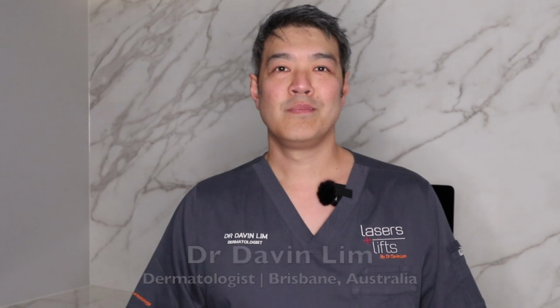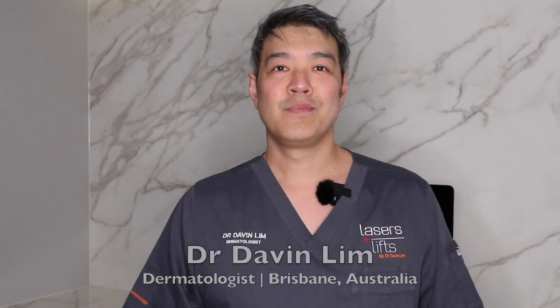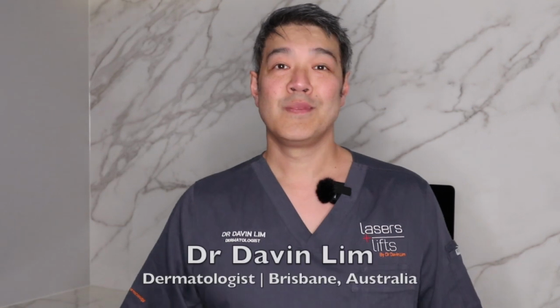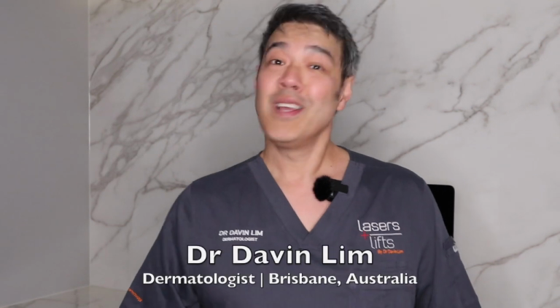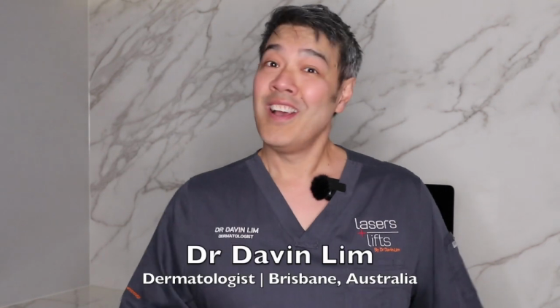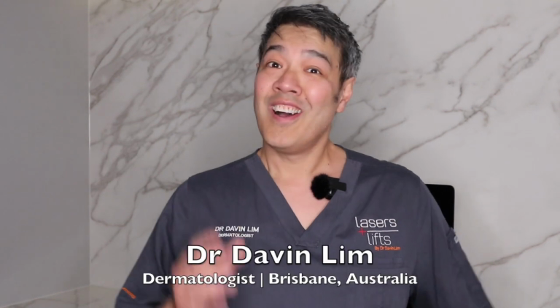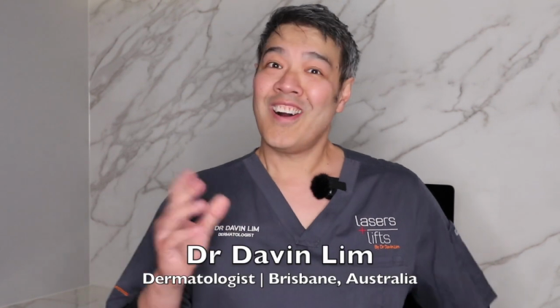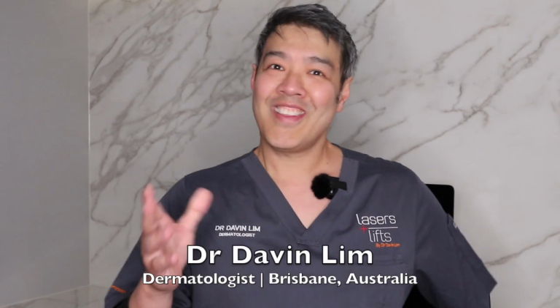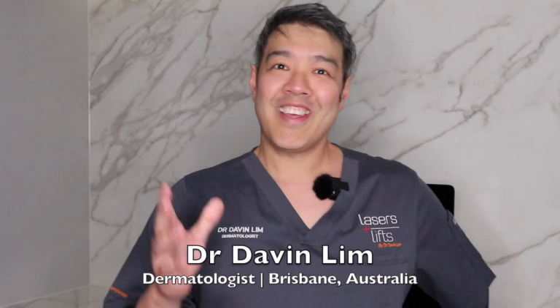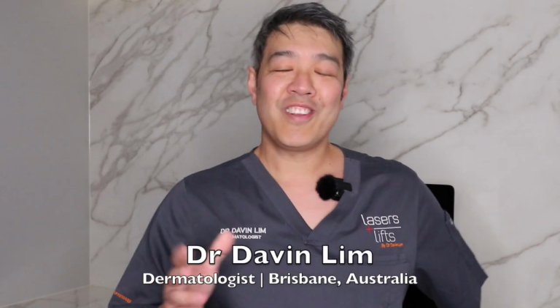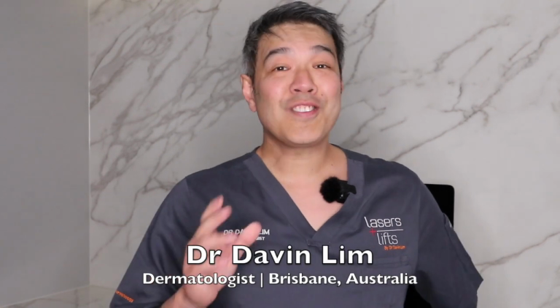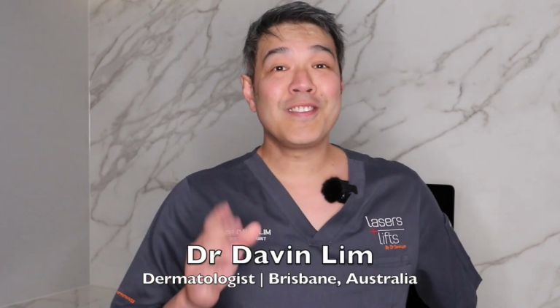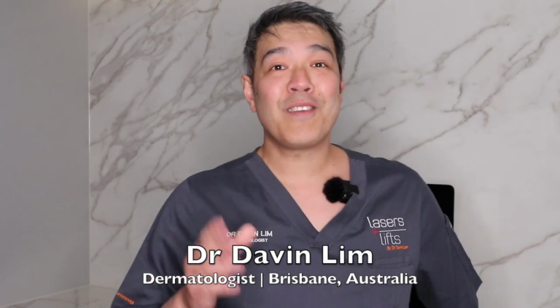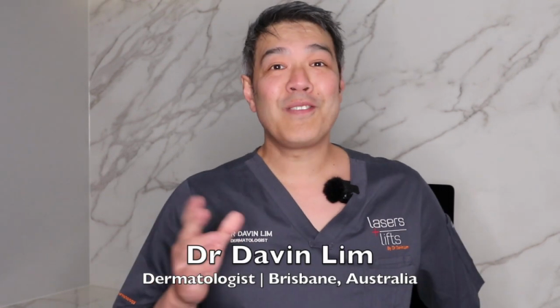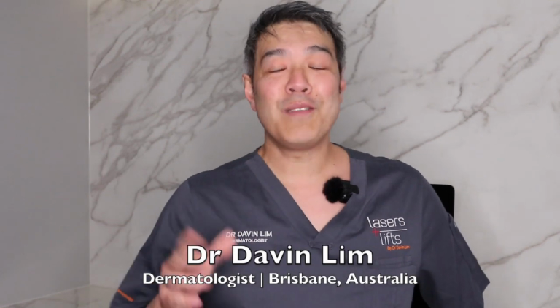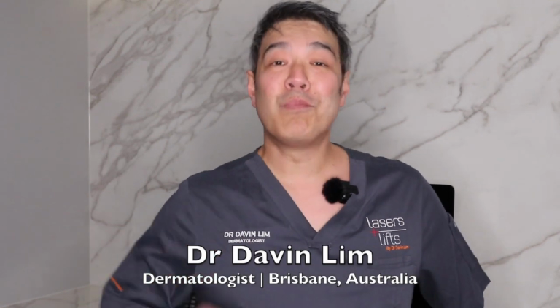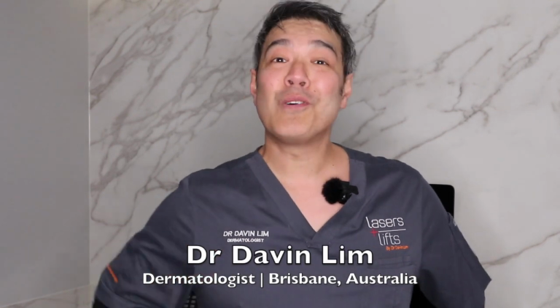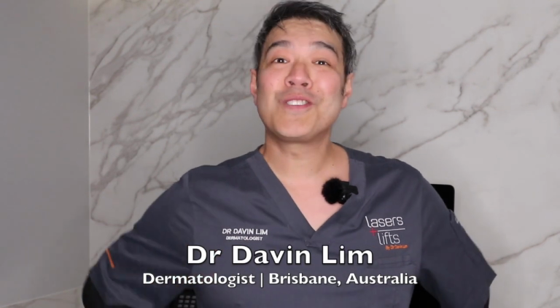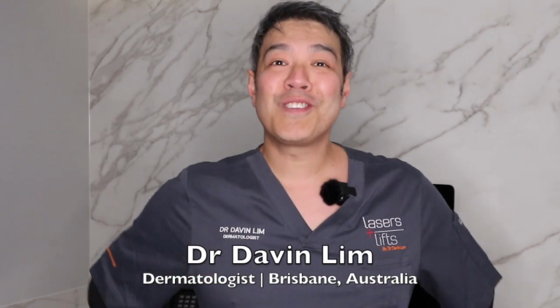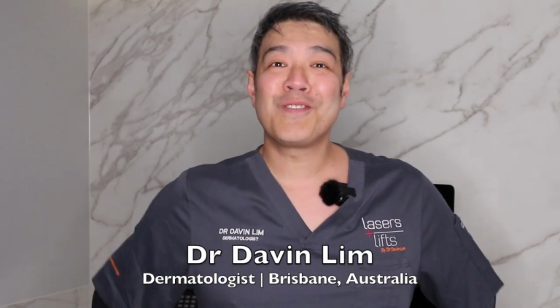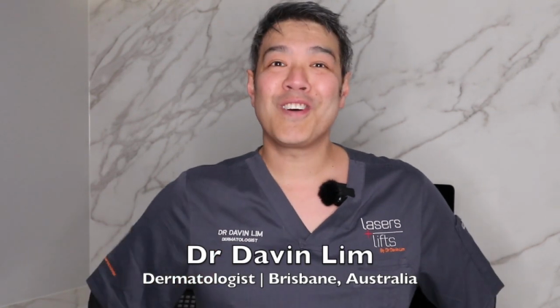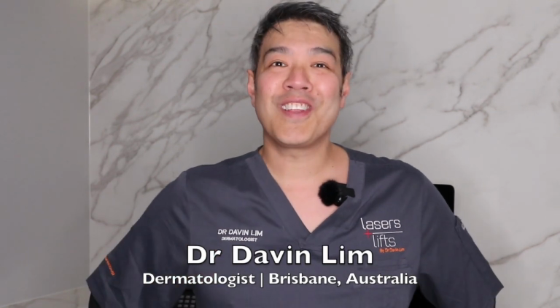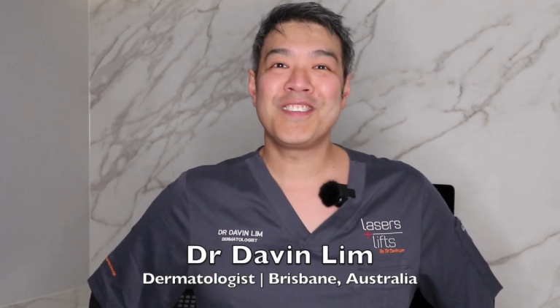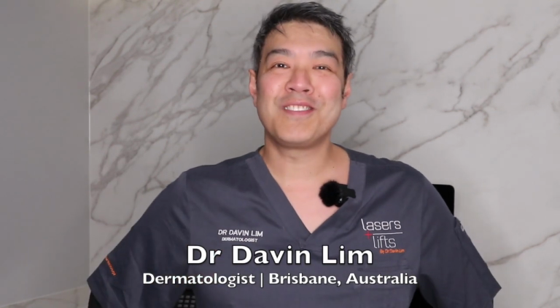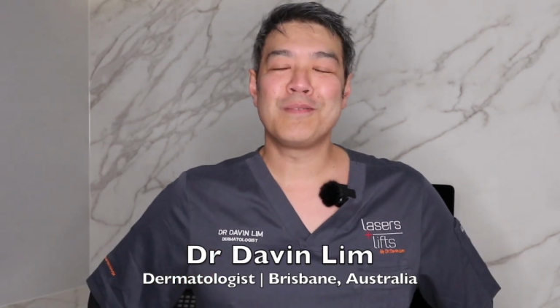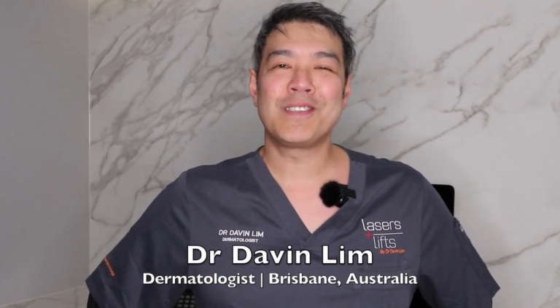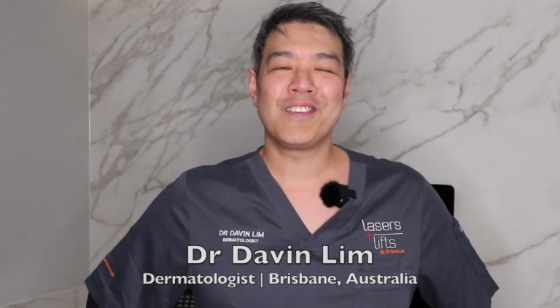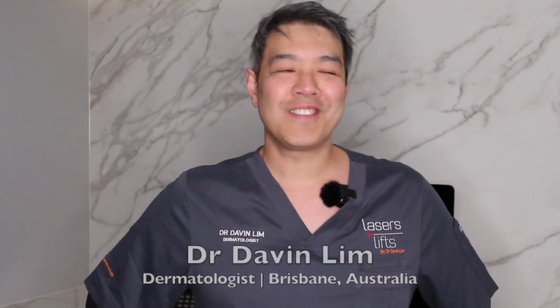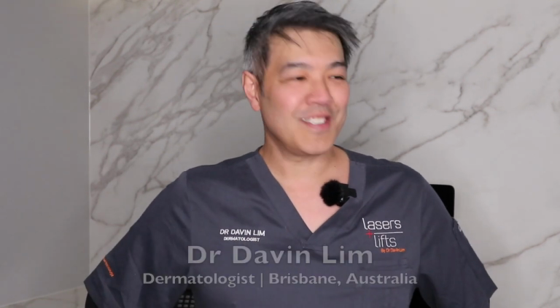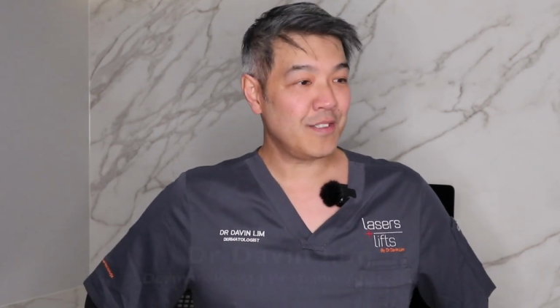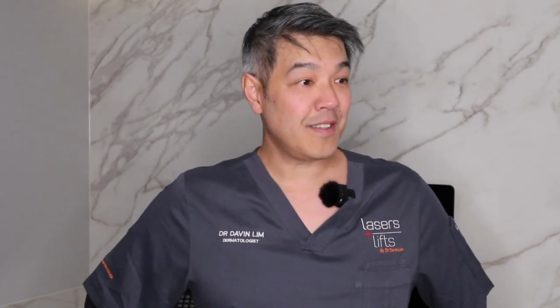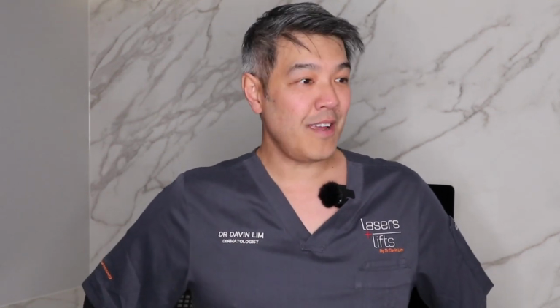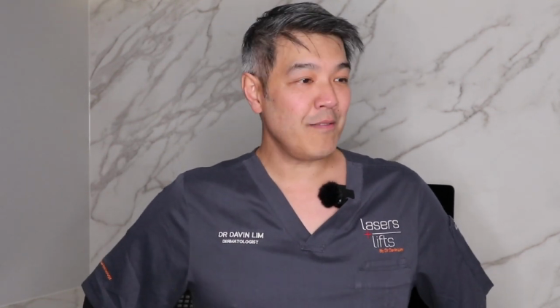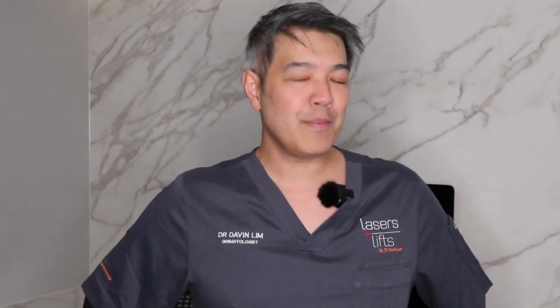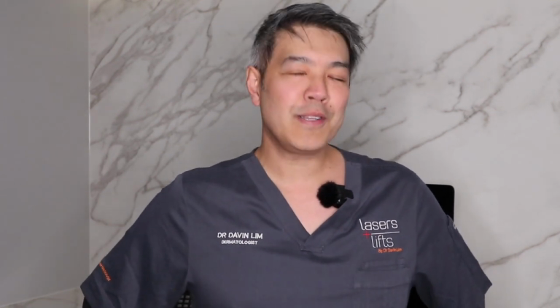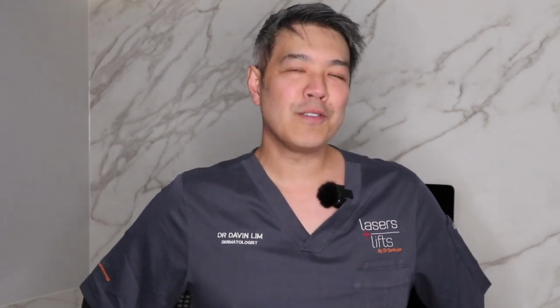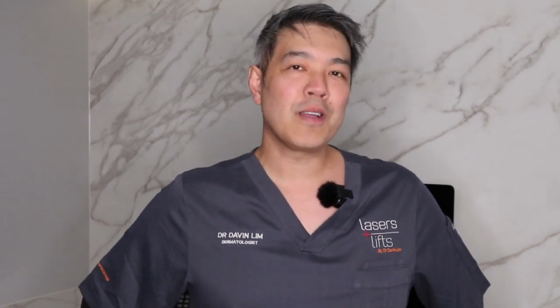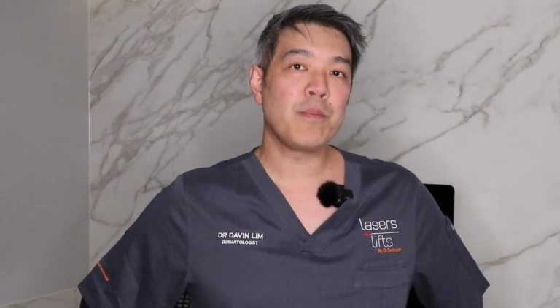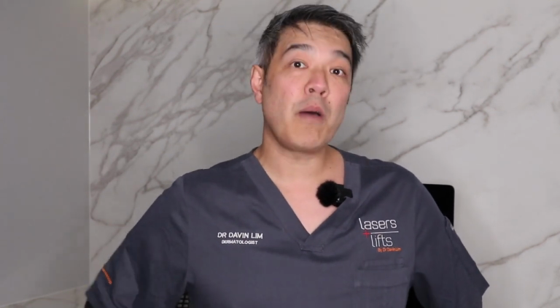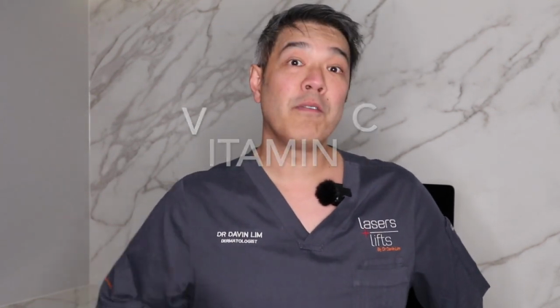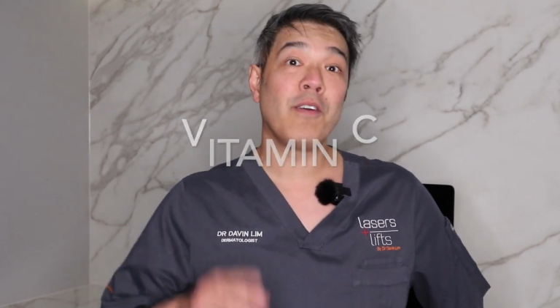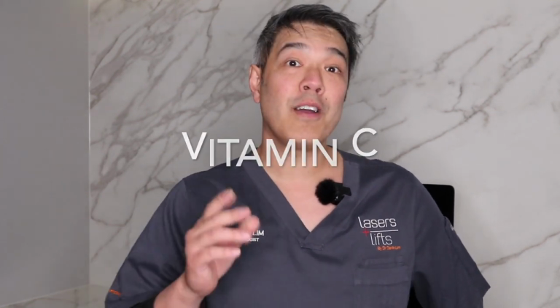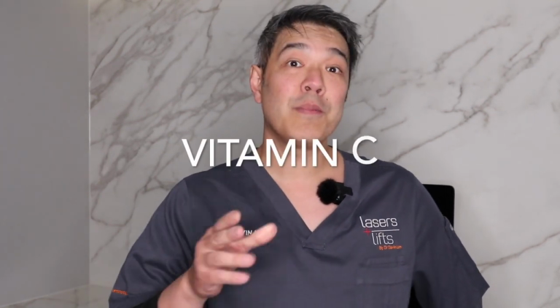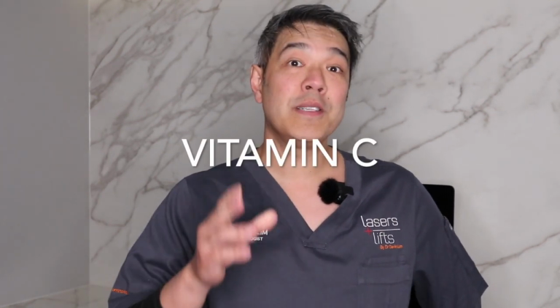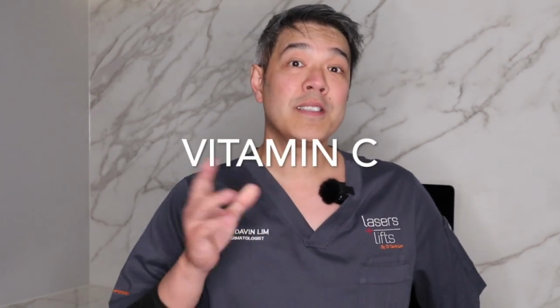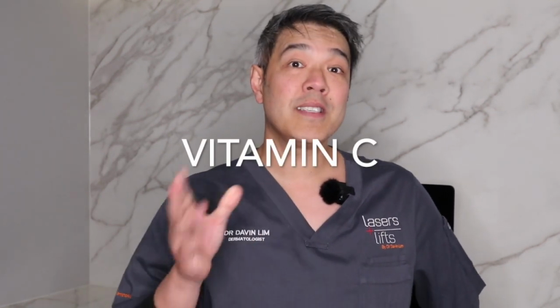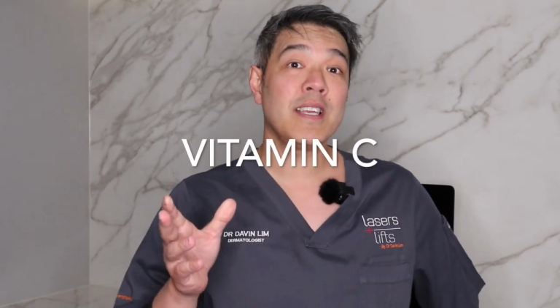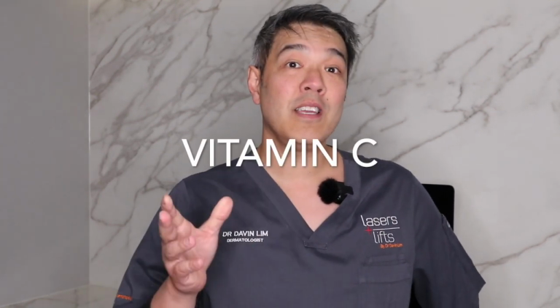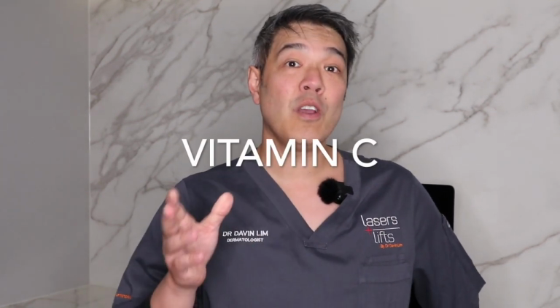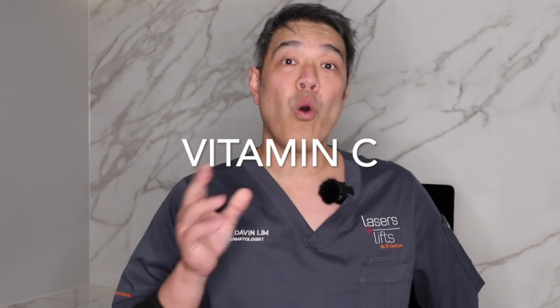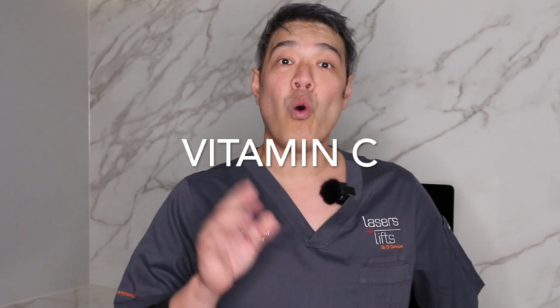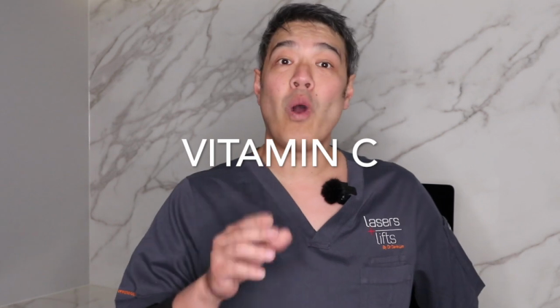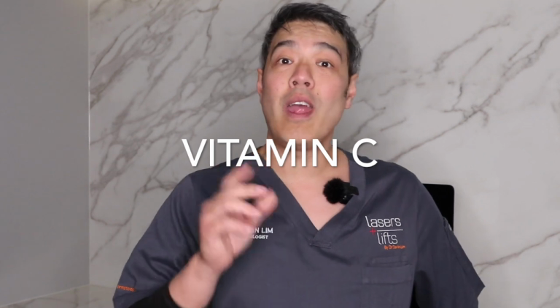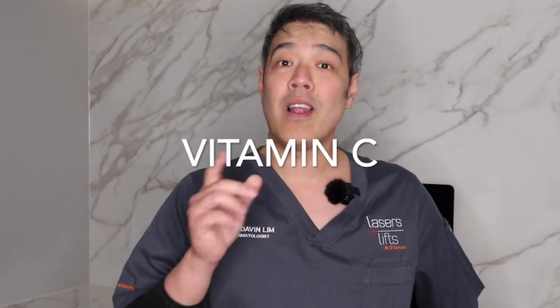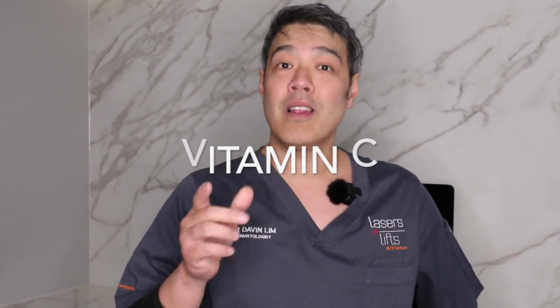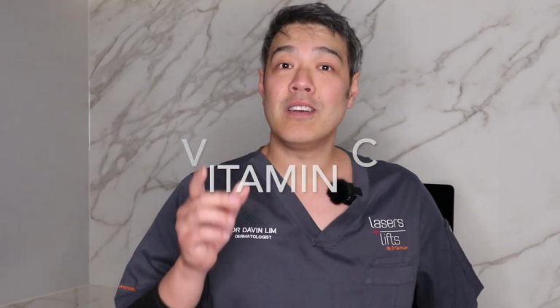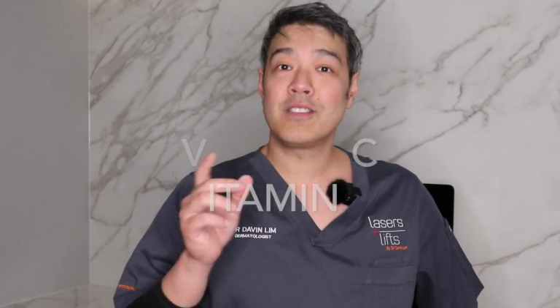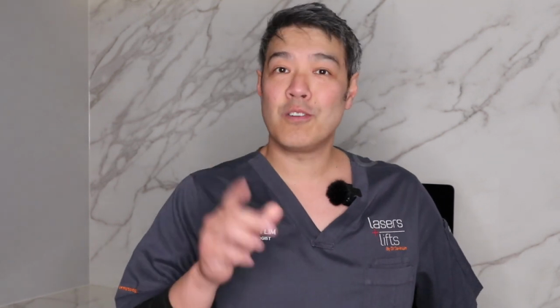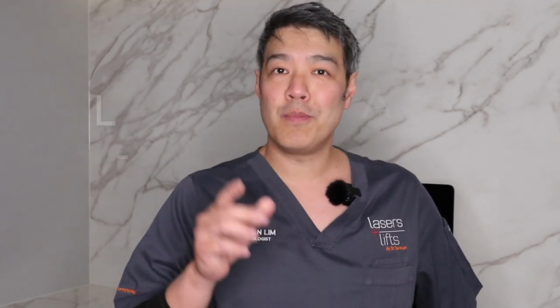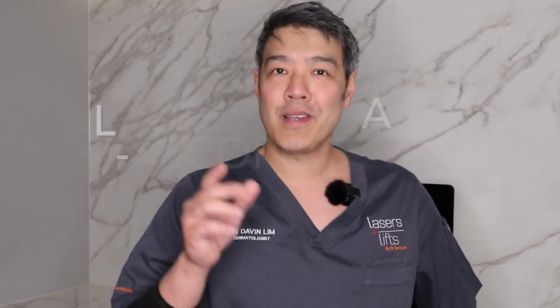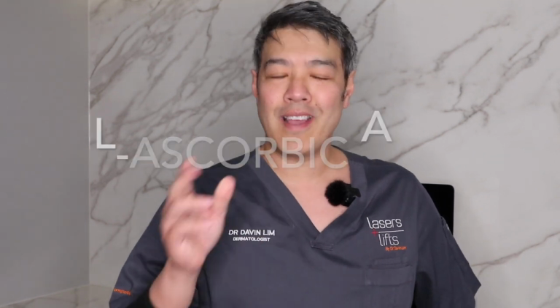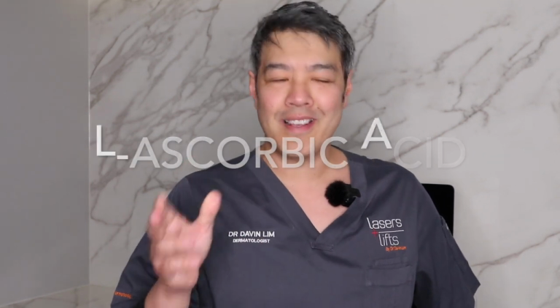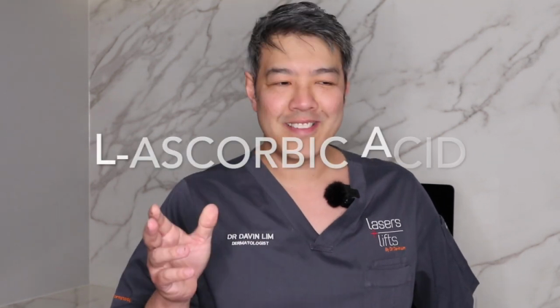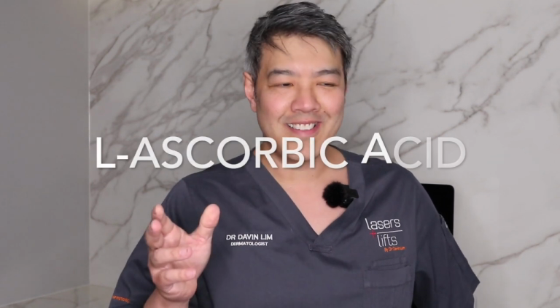Hi there, Dr. David Lim, Board Certified Laser Dermatologist. Today we'll be talking about Vitamin C, or L-ascorbic acid.